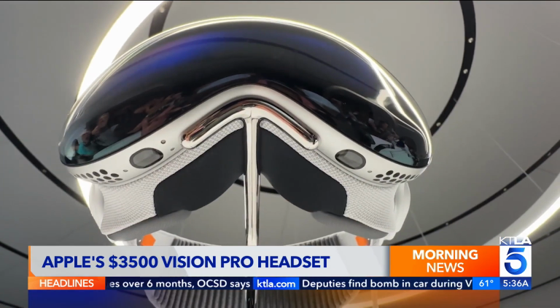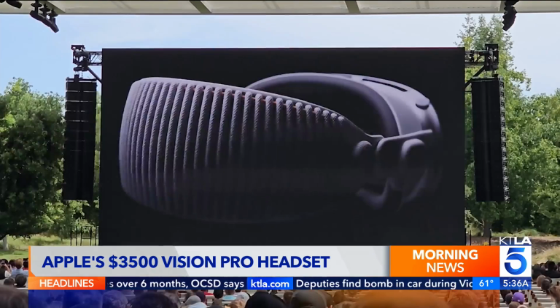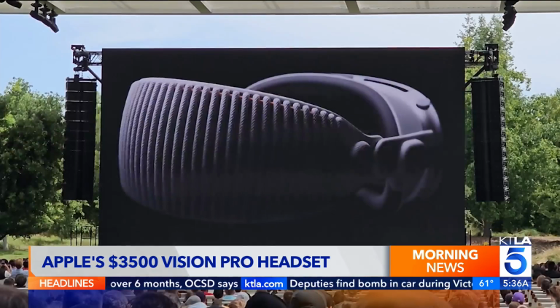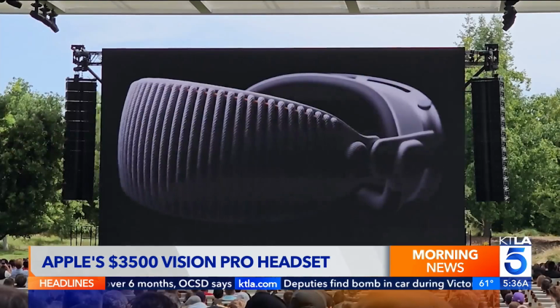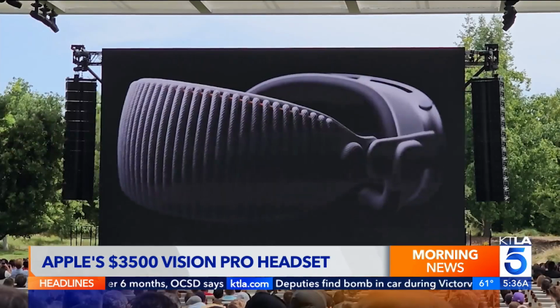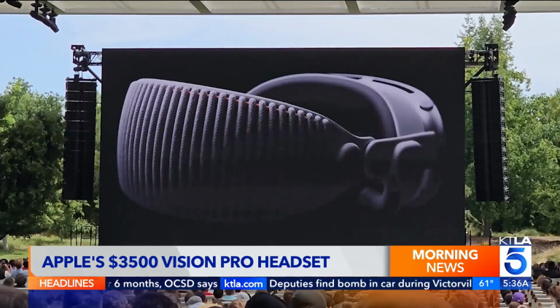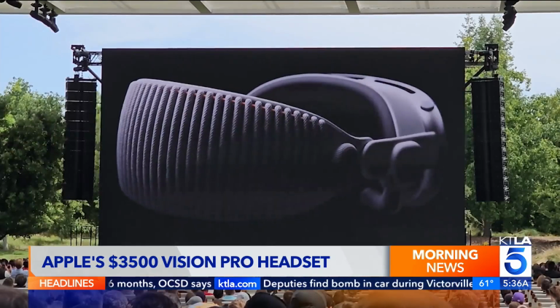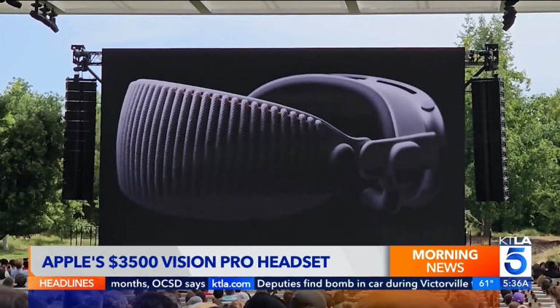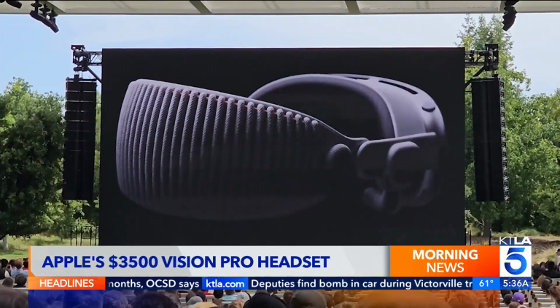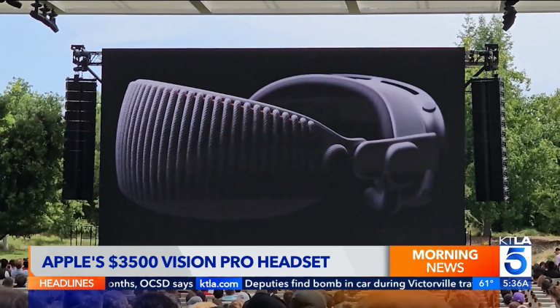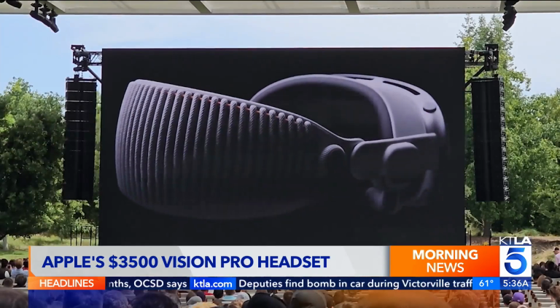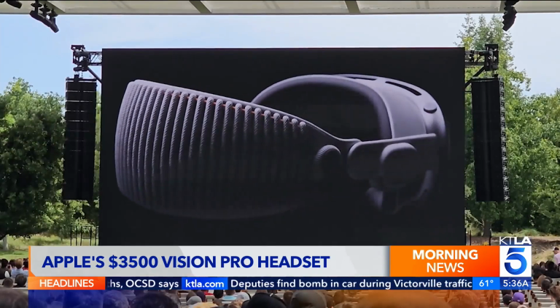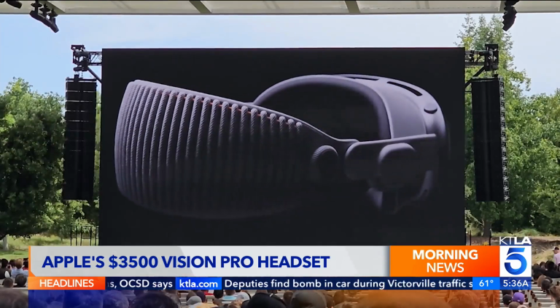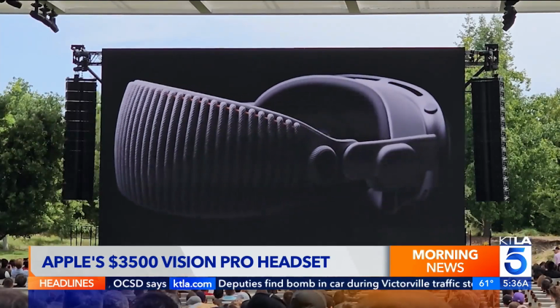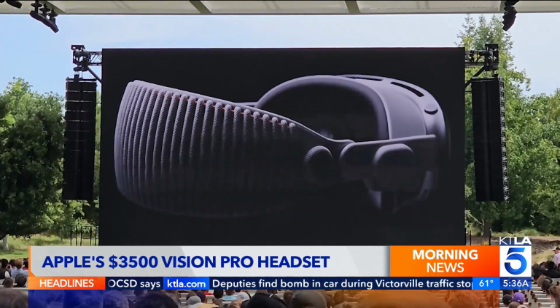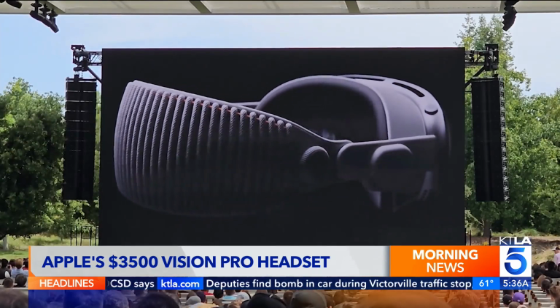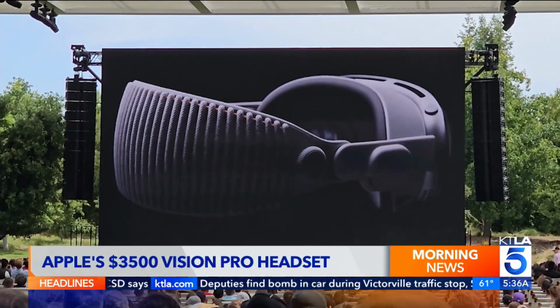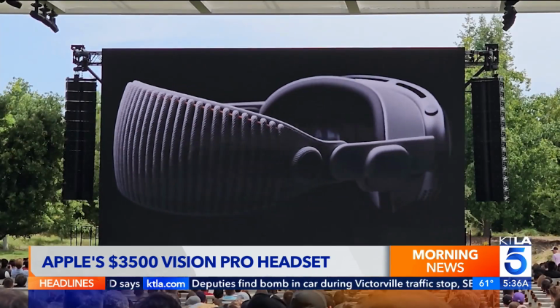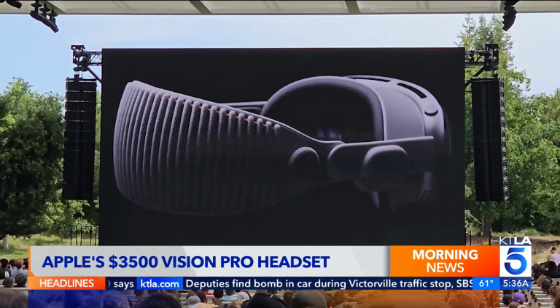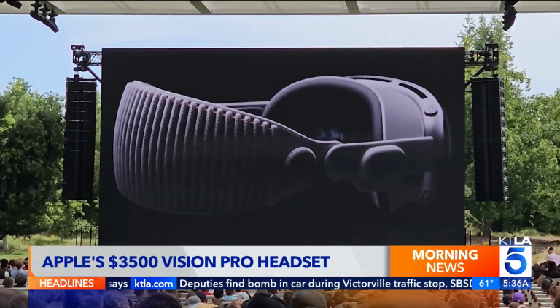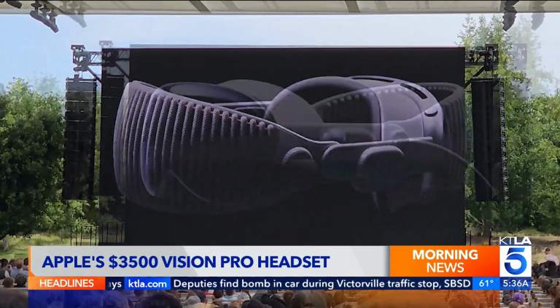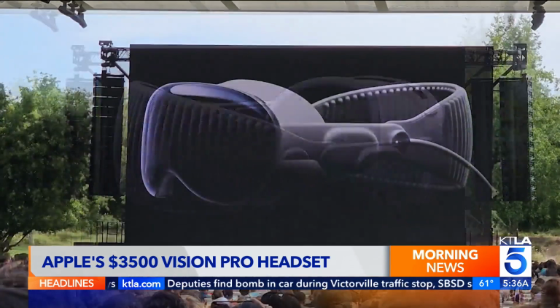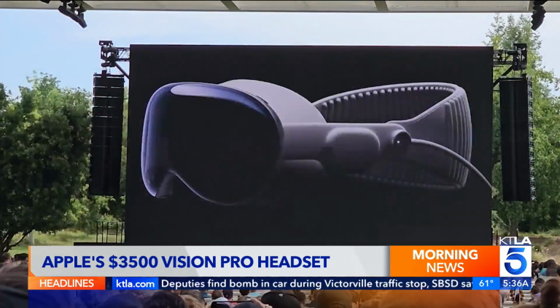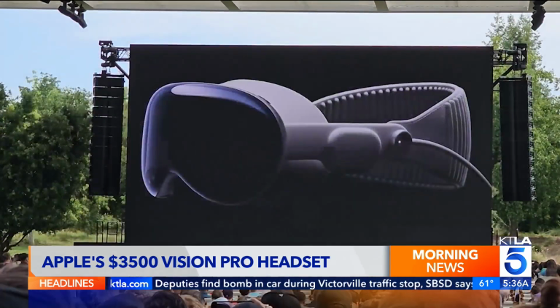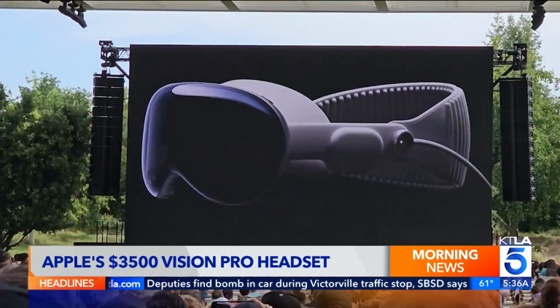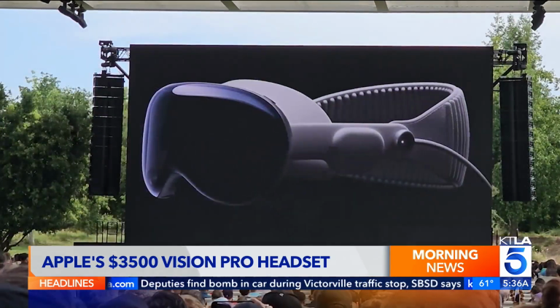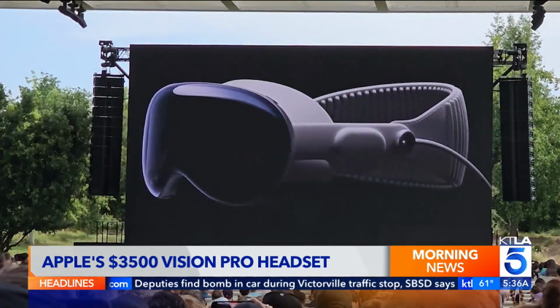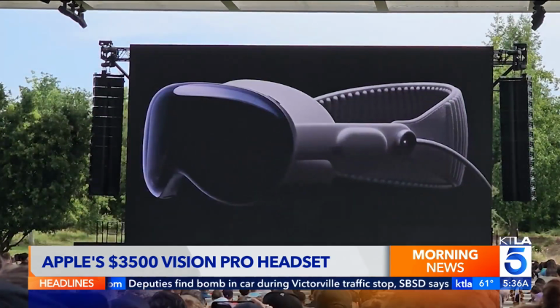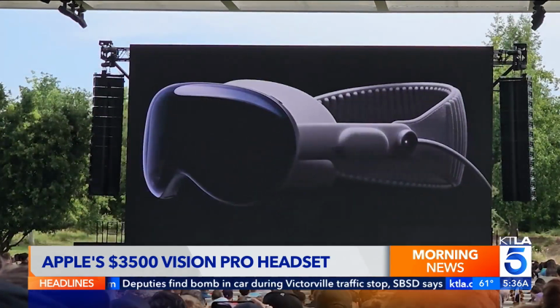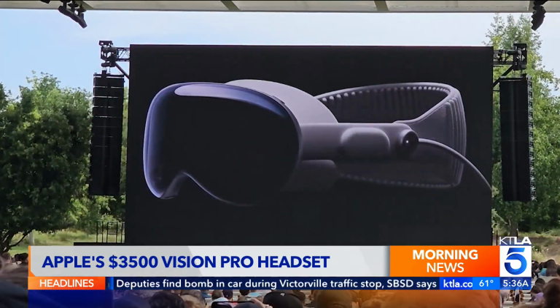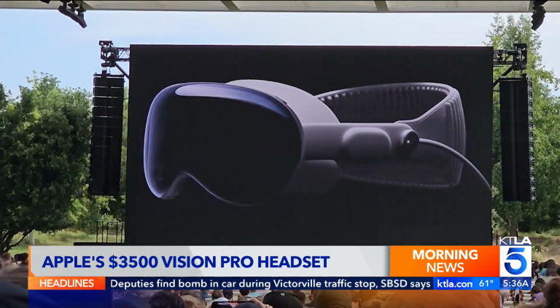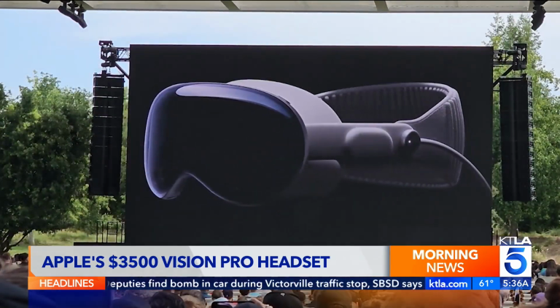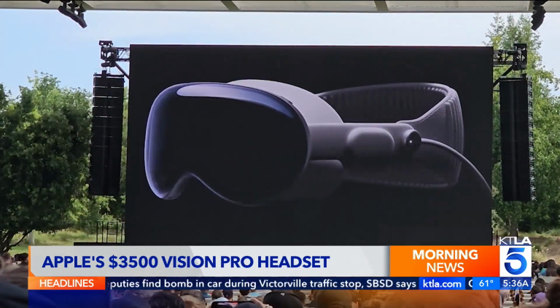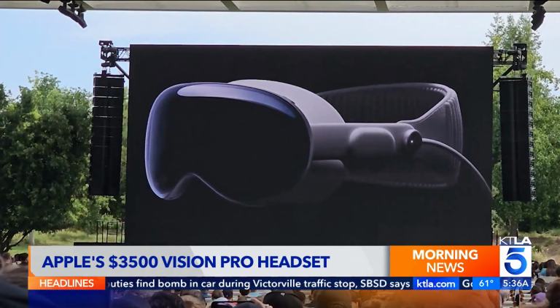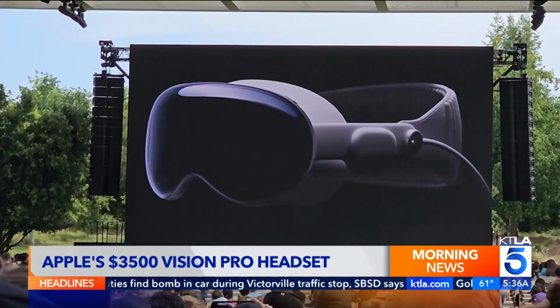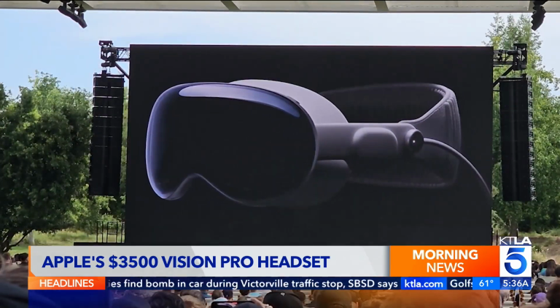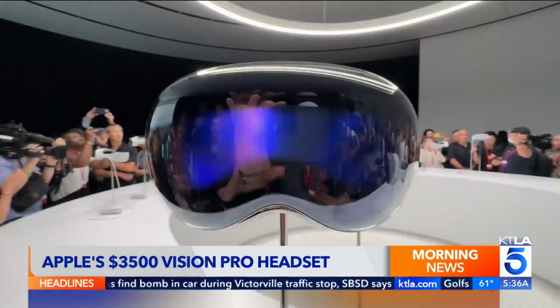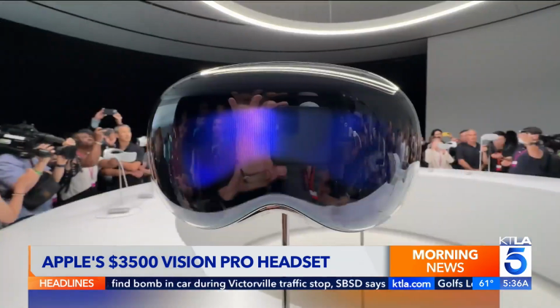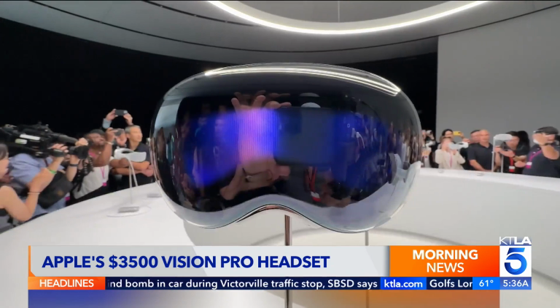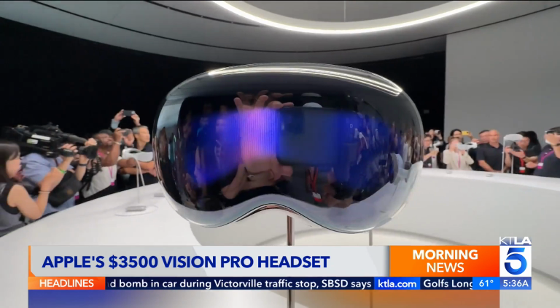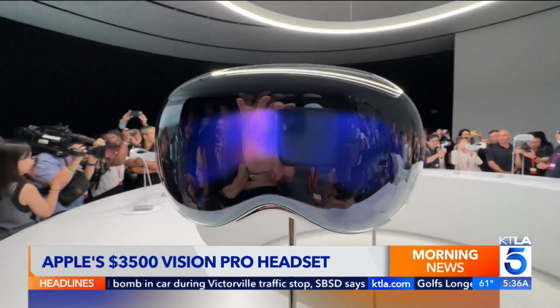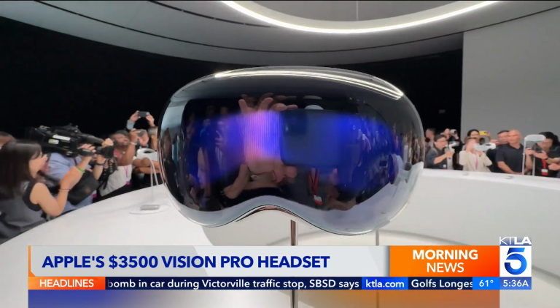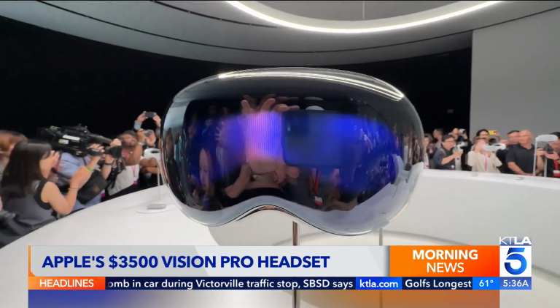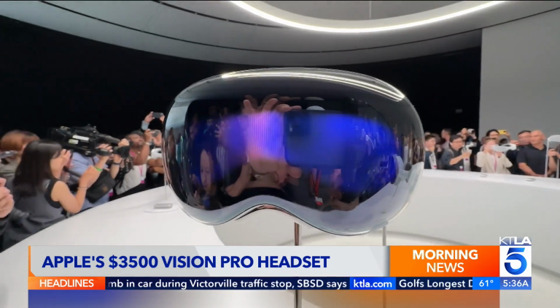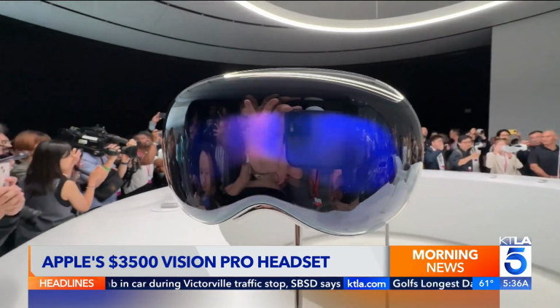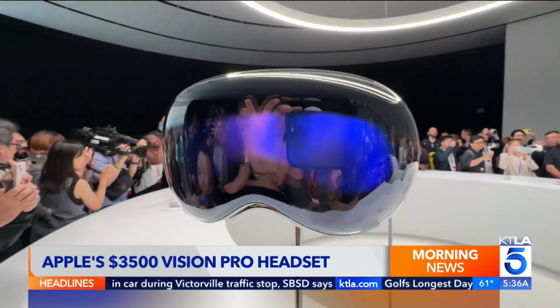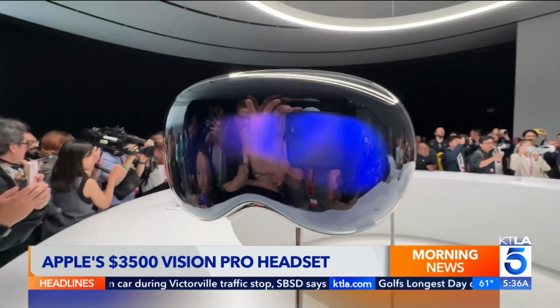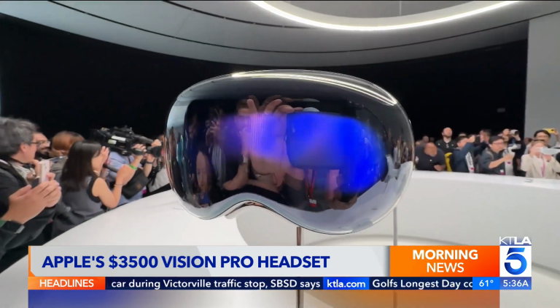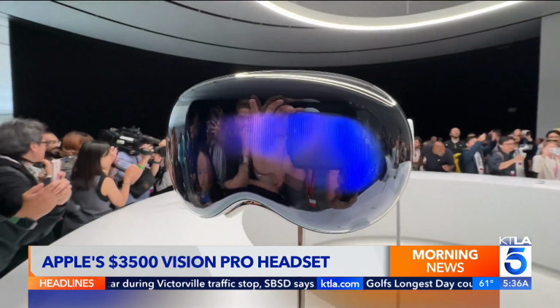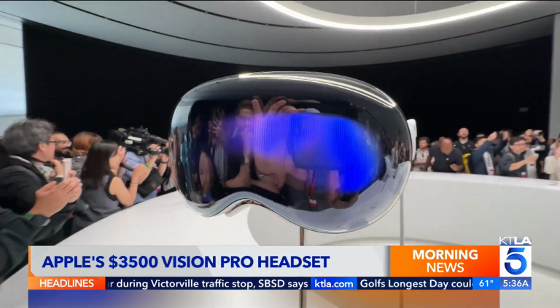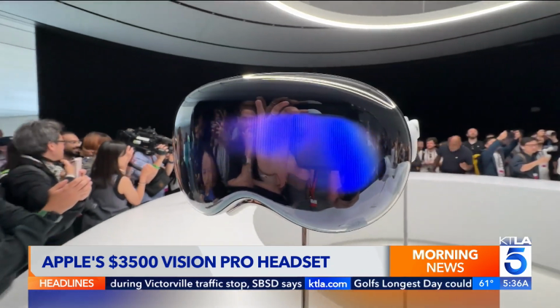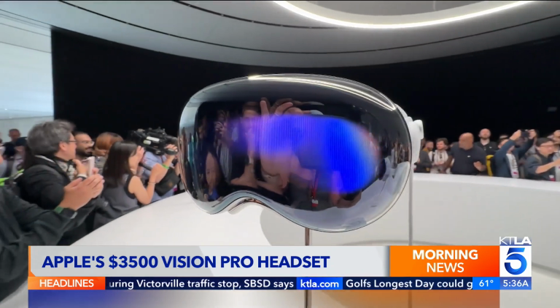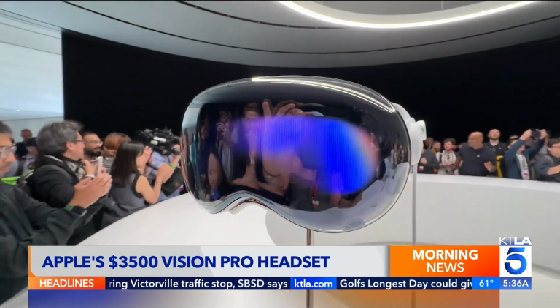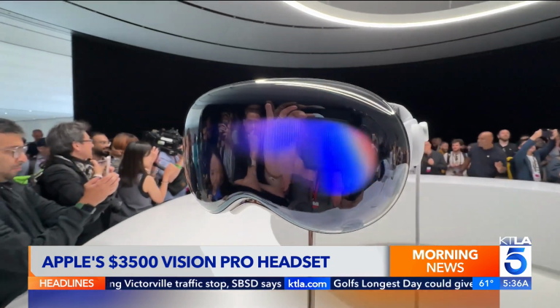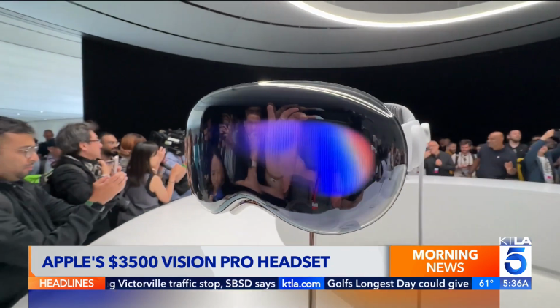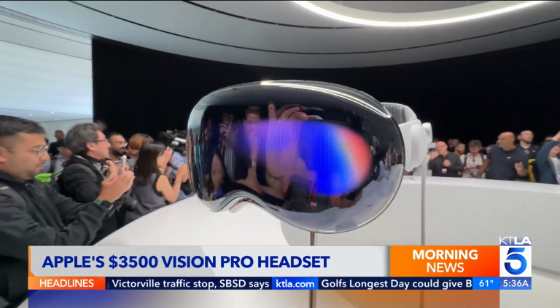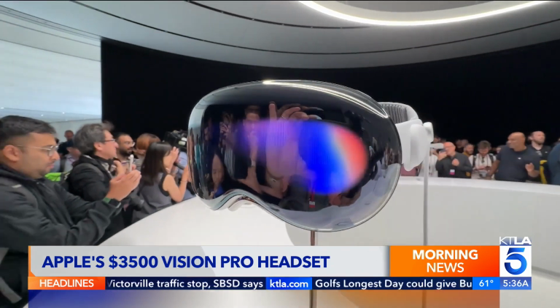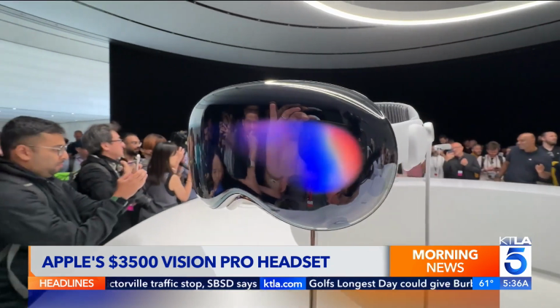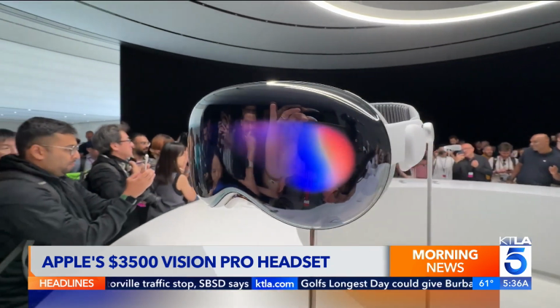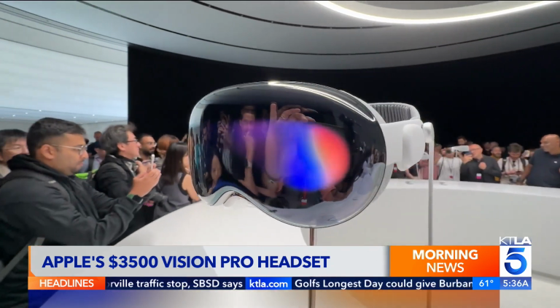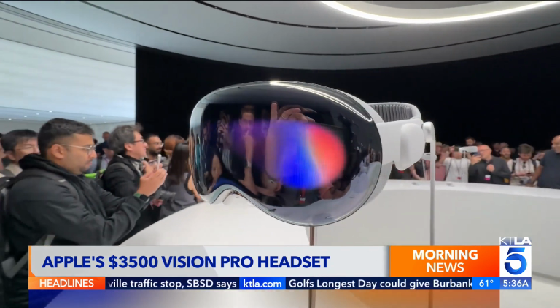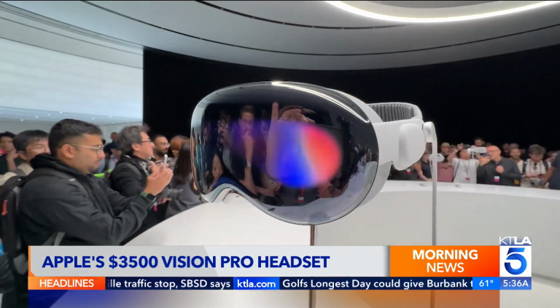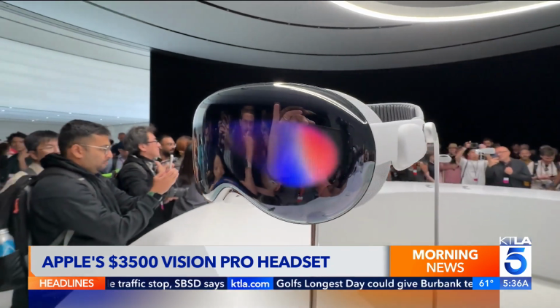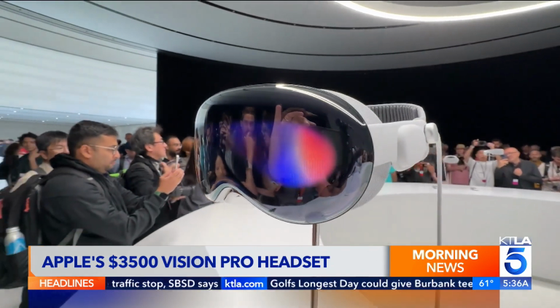Apple taking the wraps off of one of its most ambitious products yet — a new headset called Vision Pro.